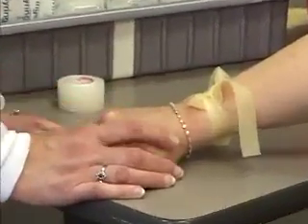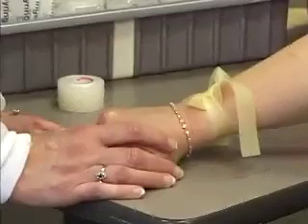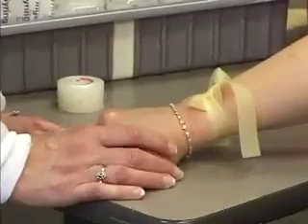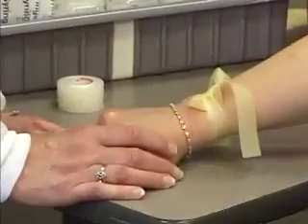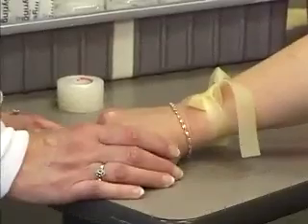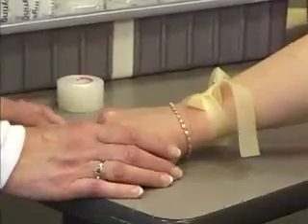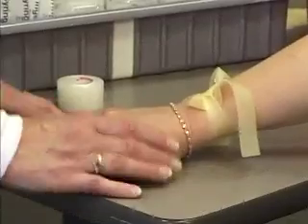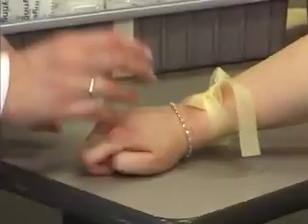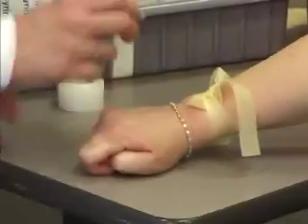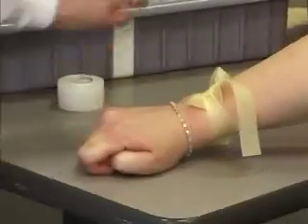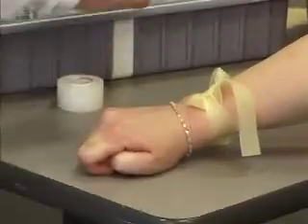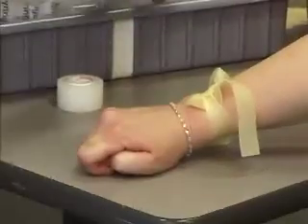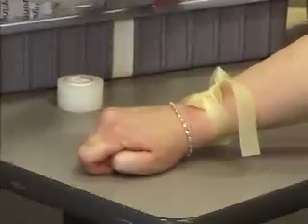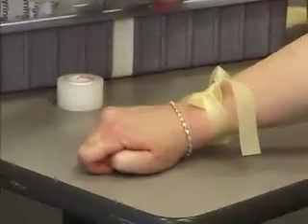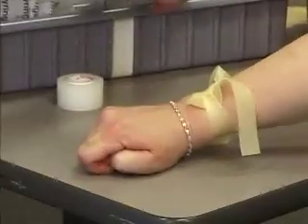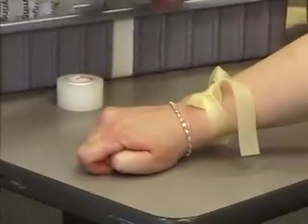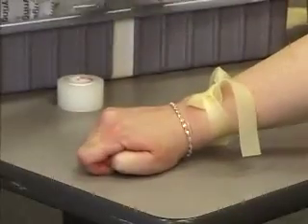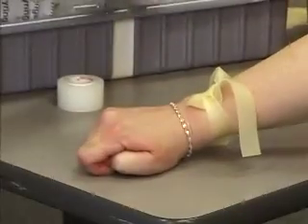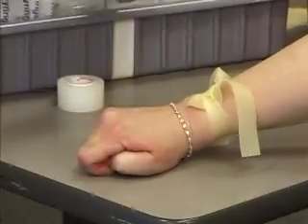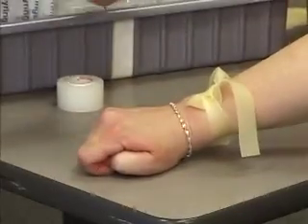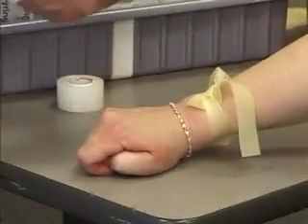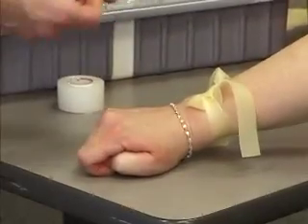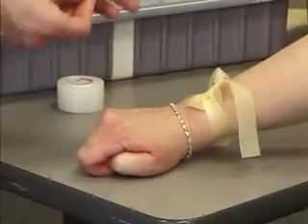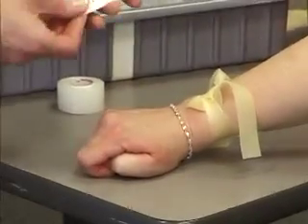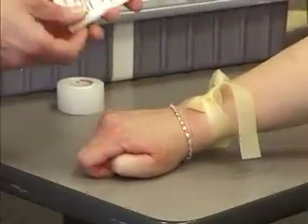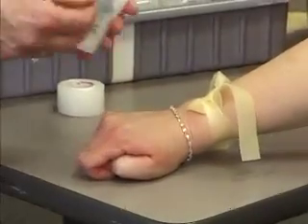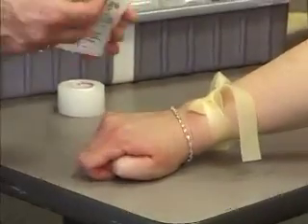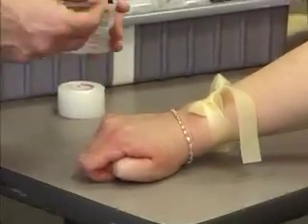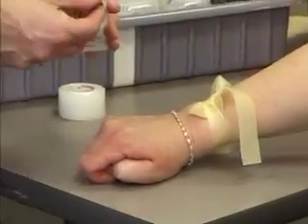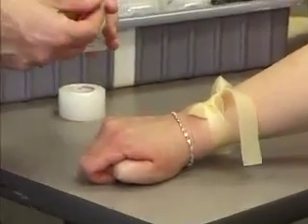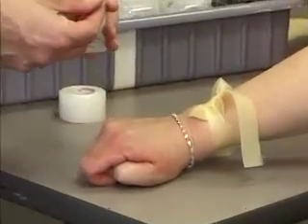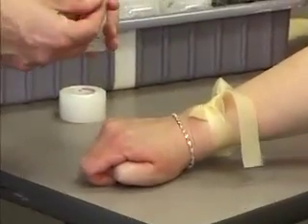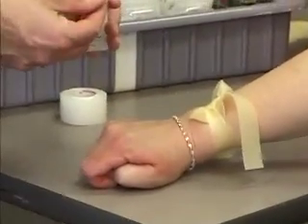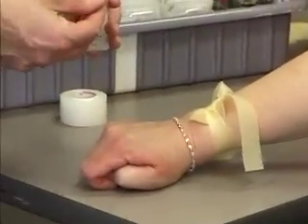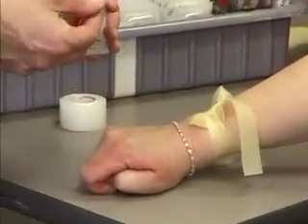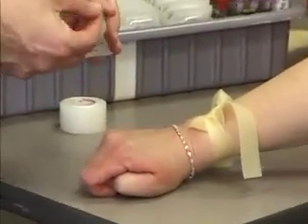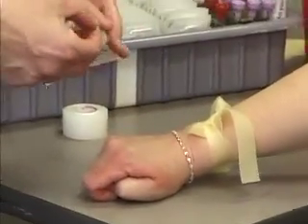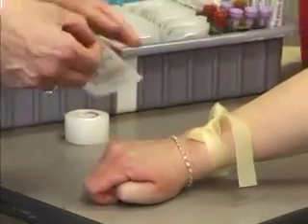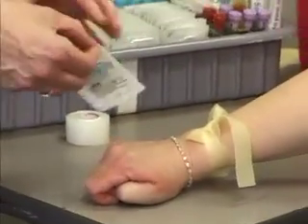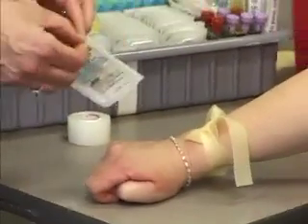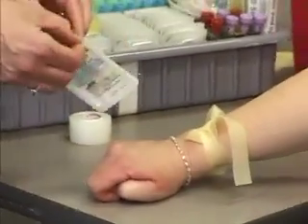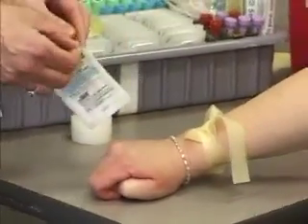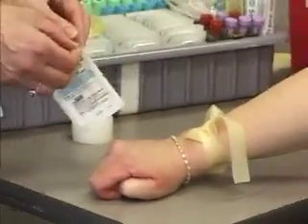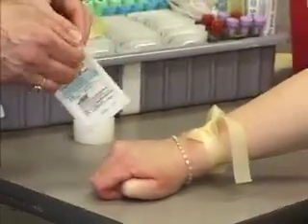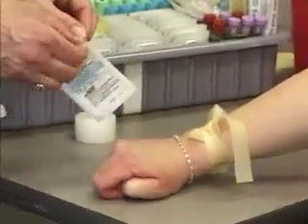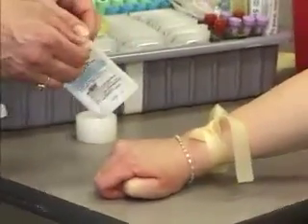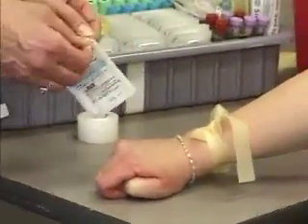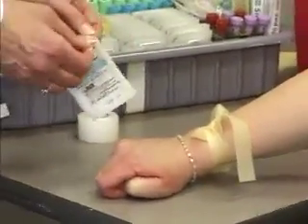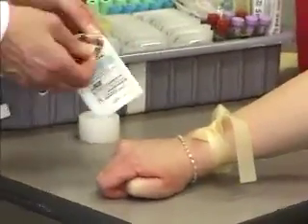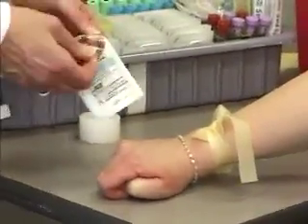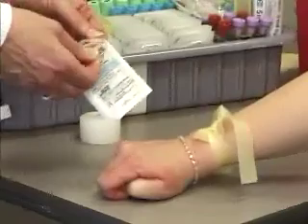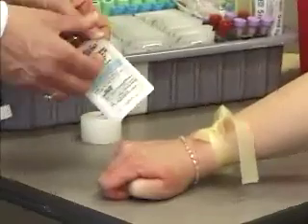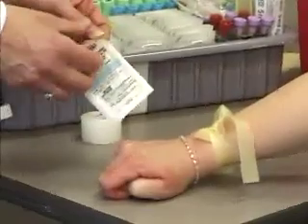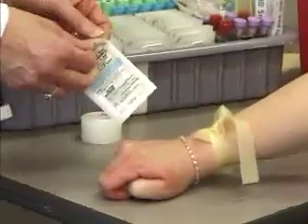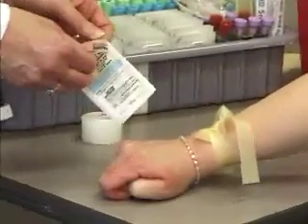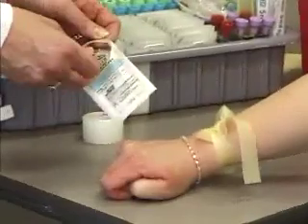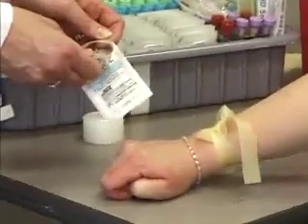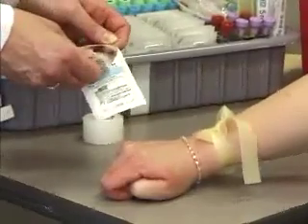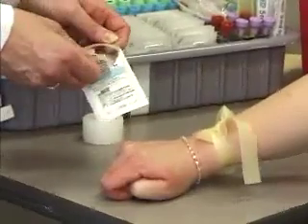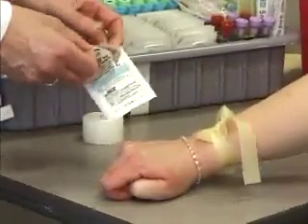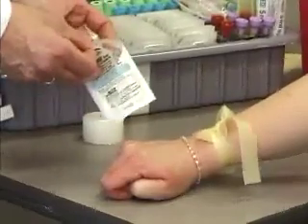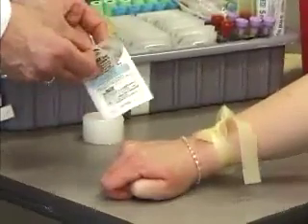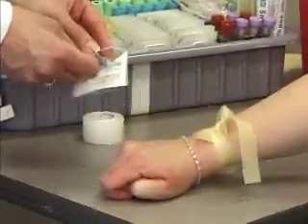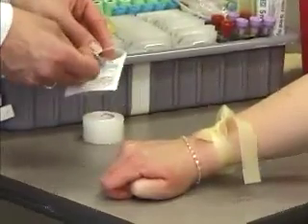For this procedure, we're going to use a butterfly. You would always want to use a butterfly on the back of the hand — never a vacutainer needle.